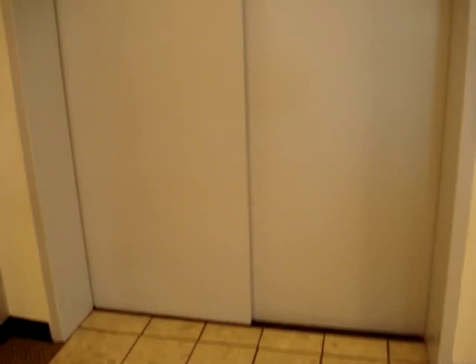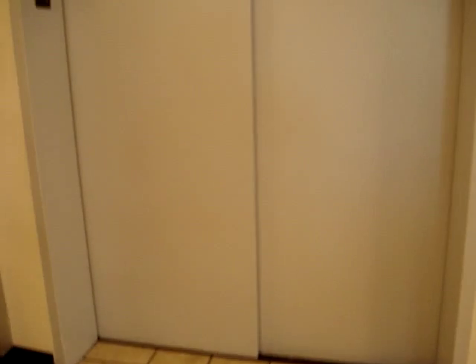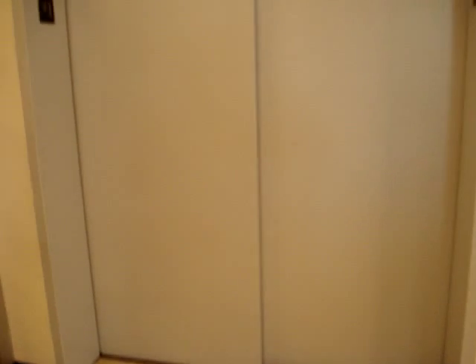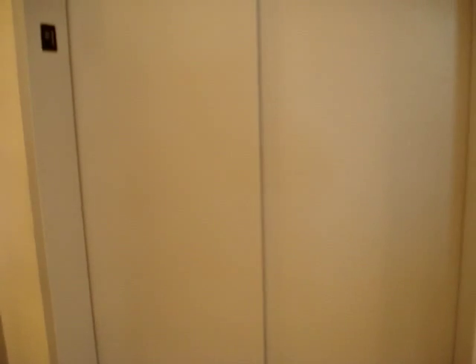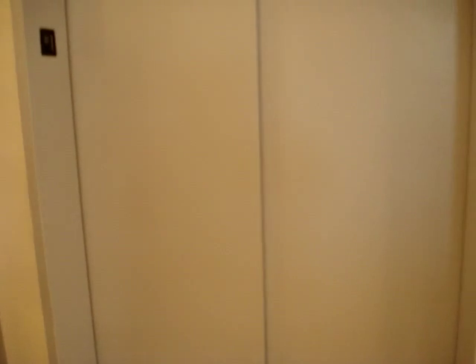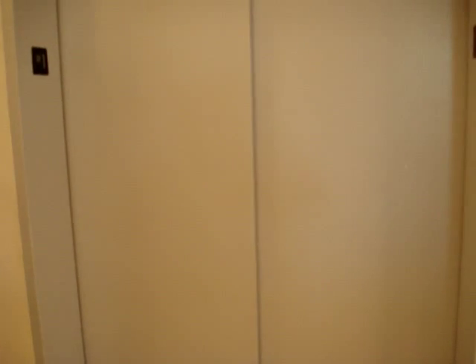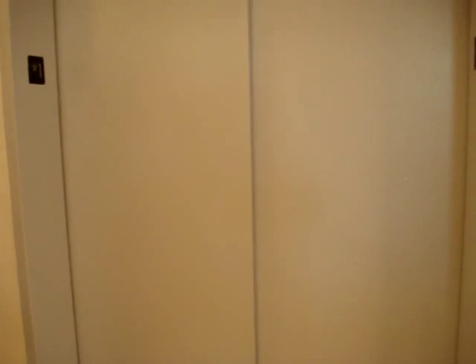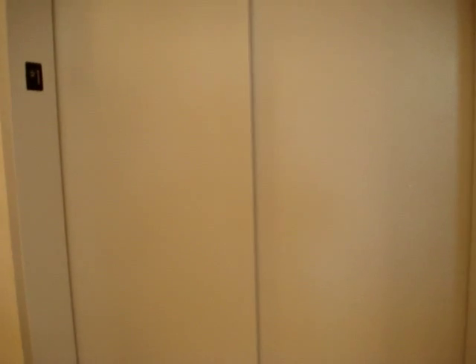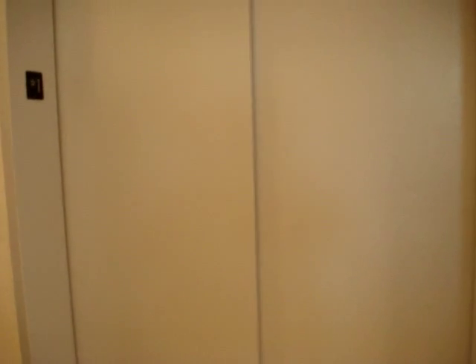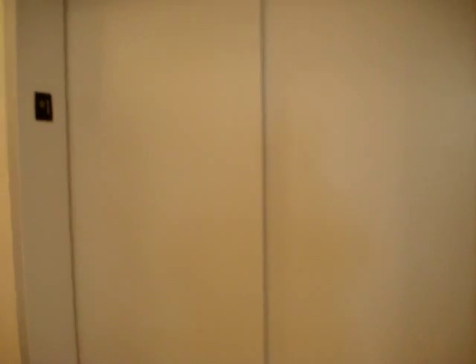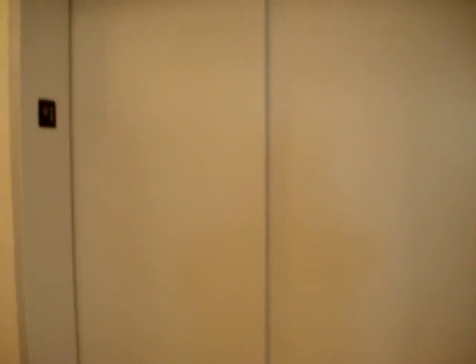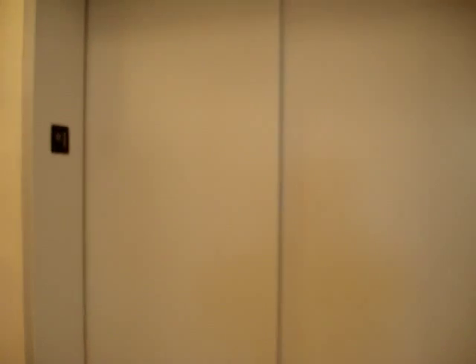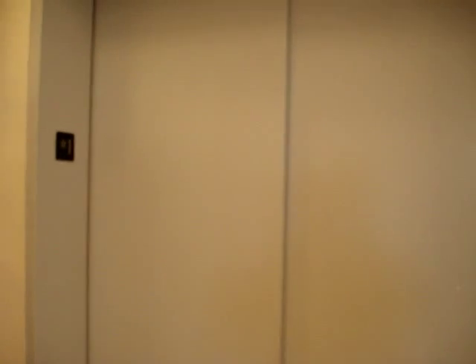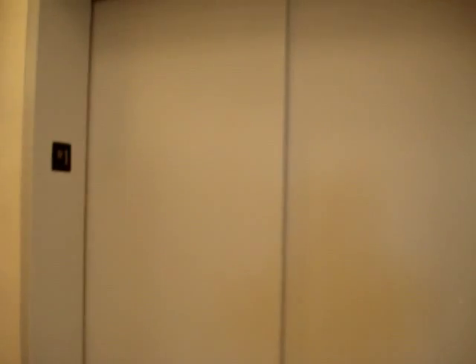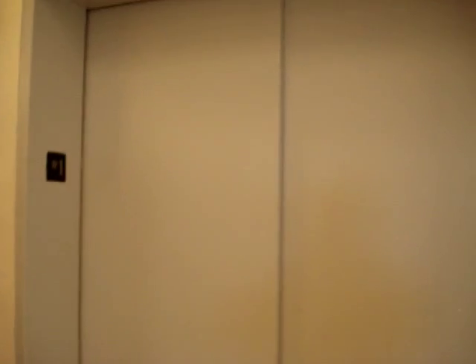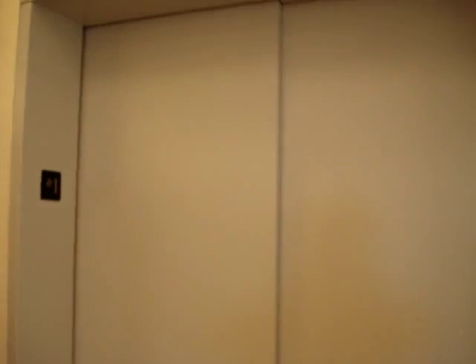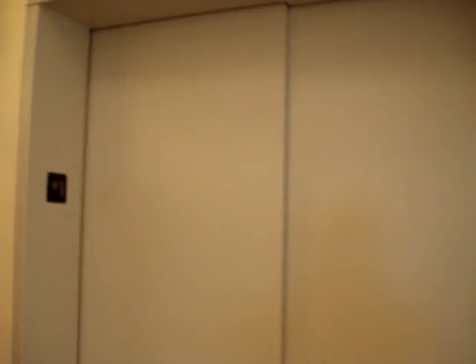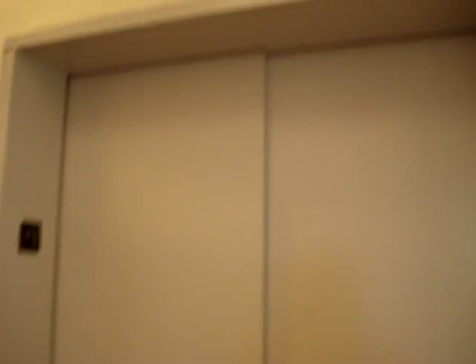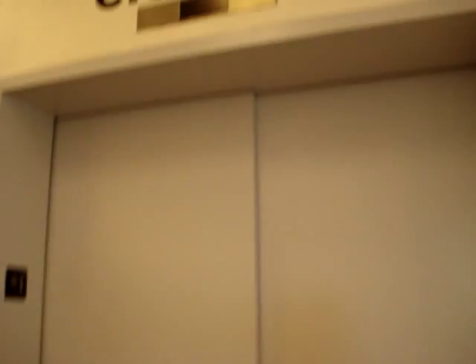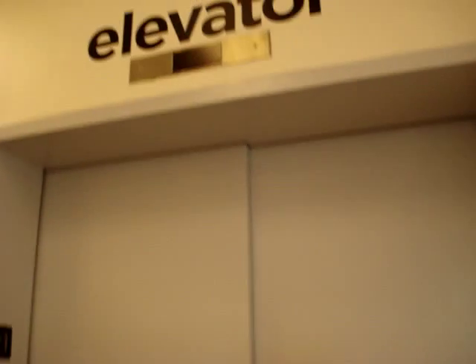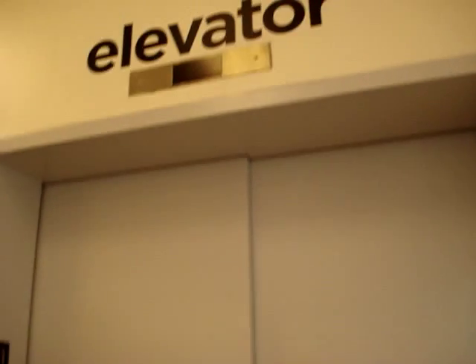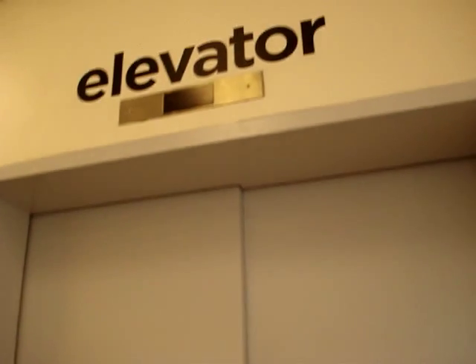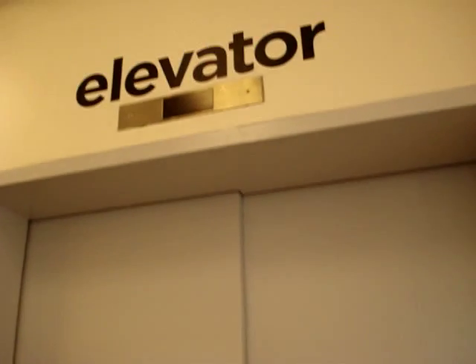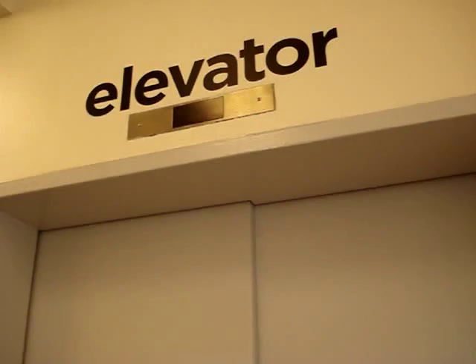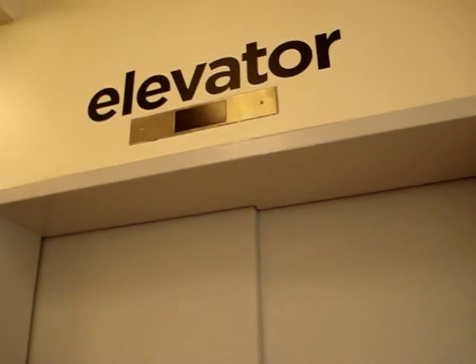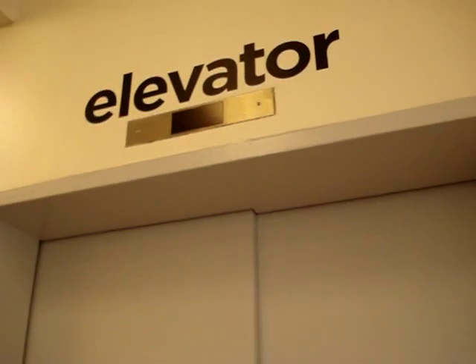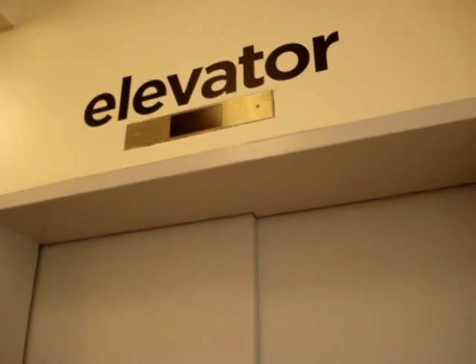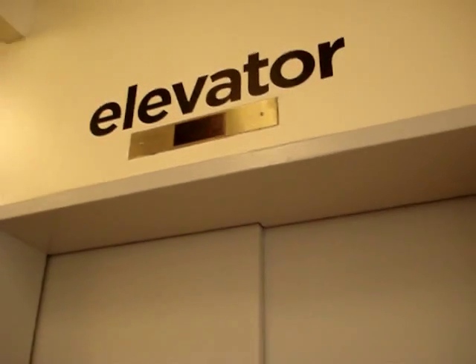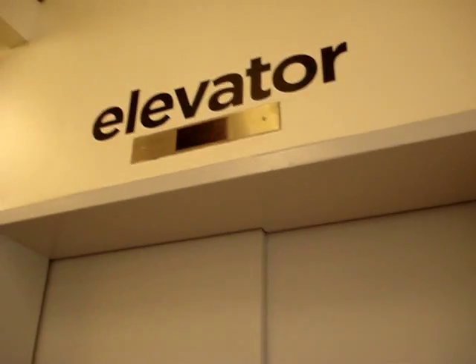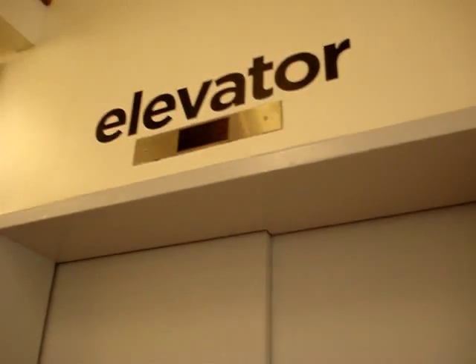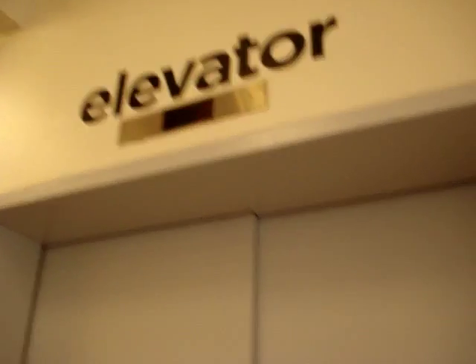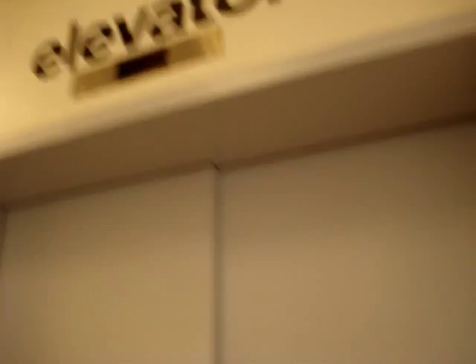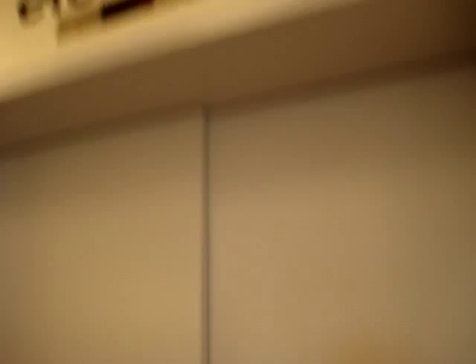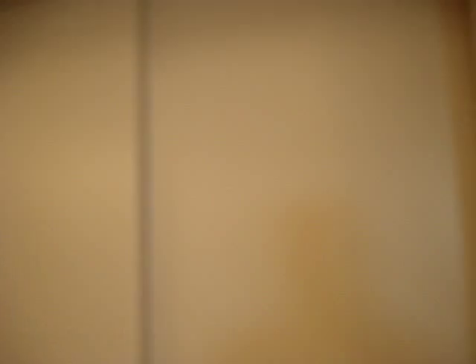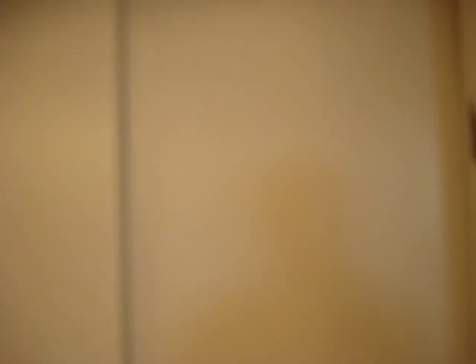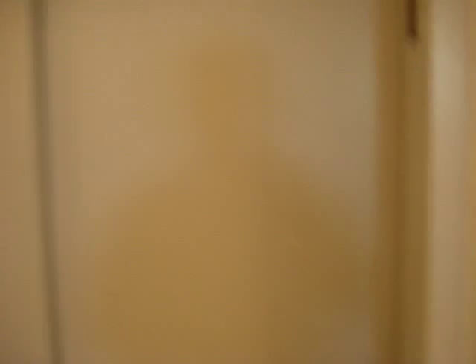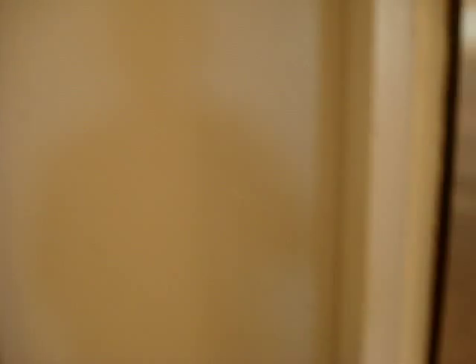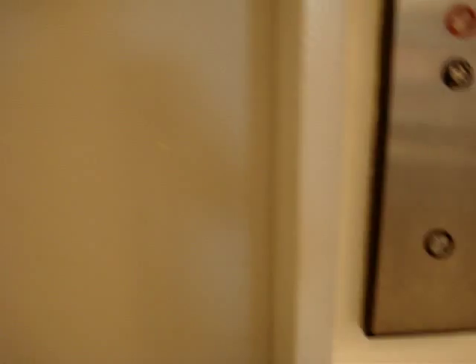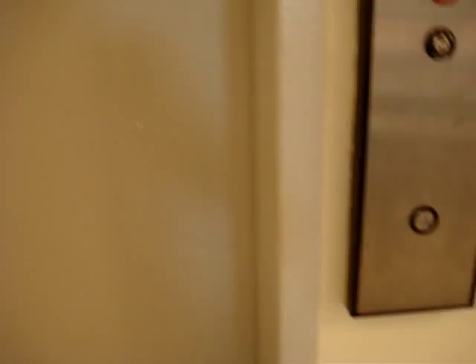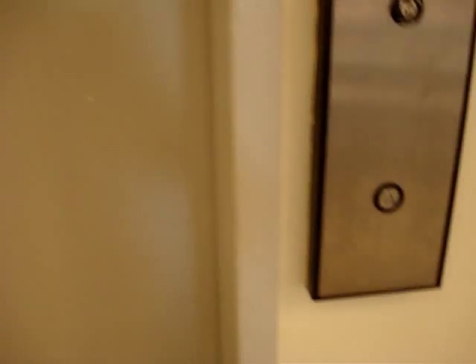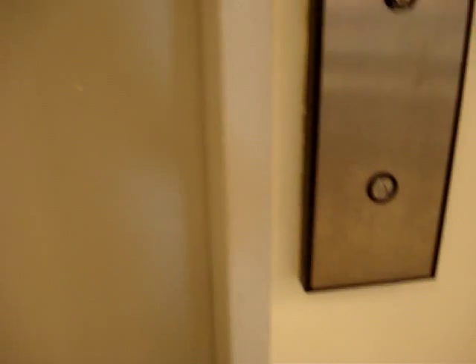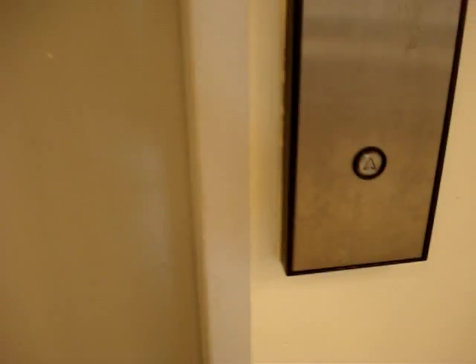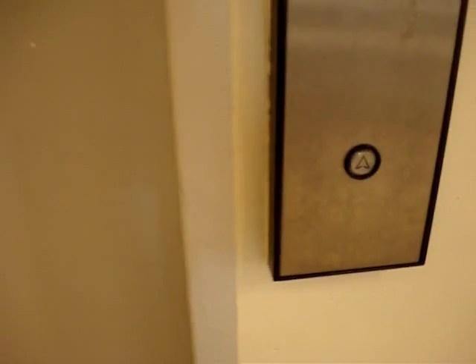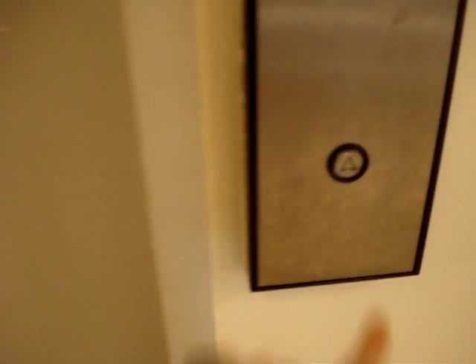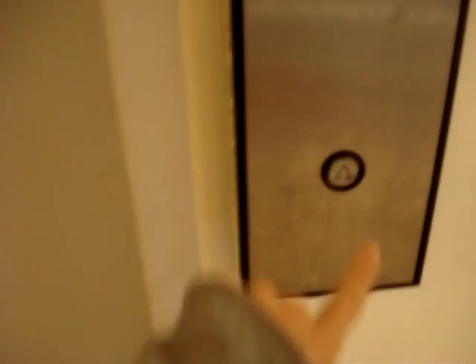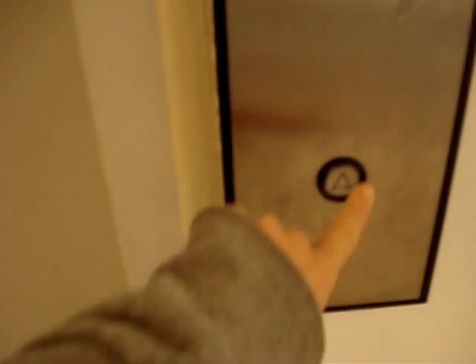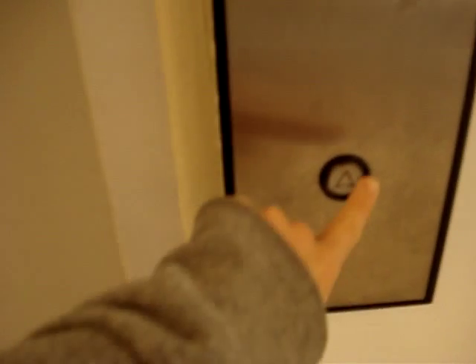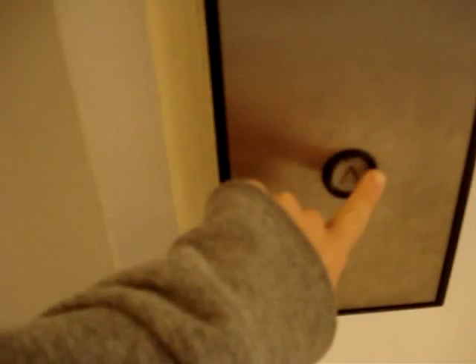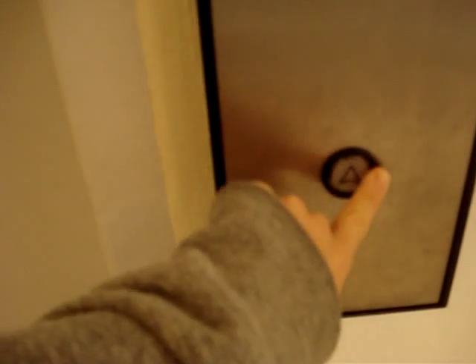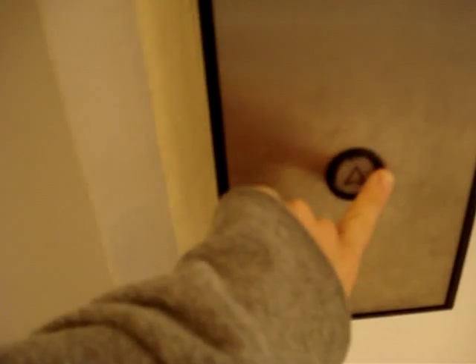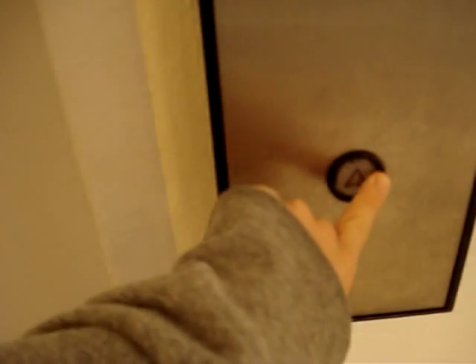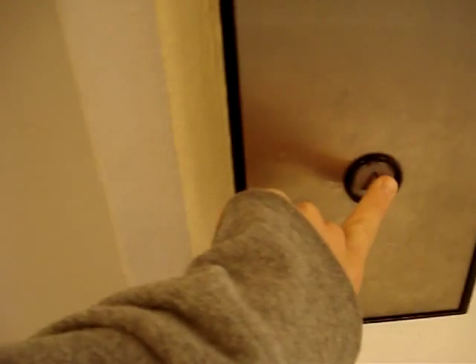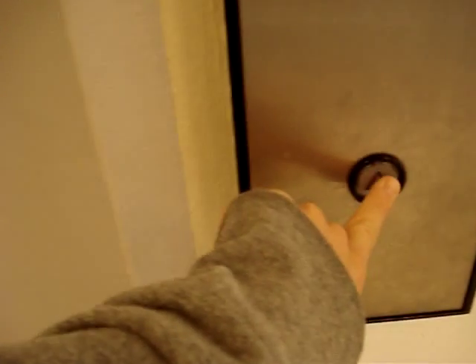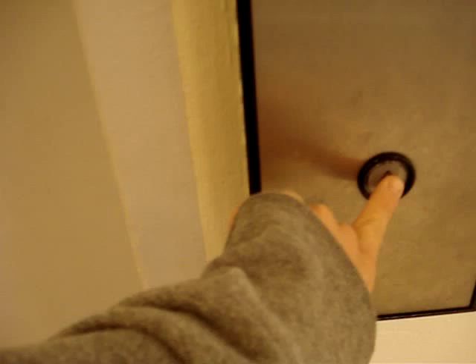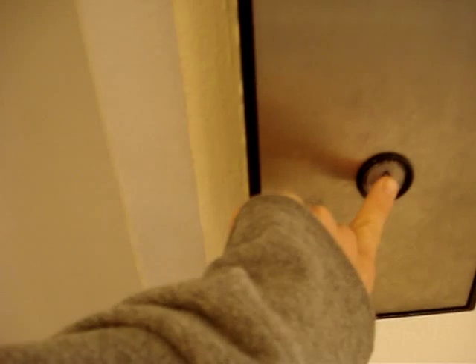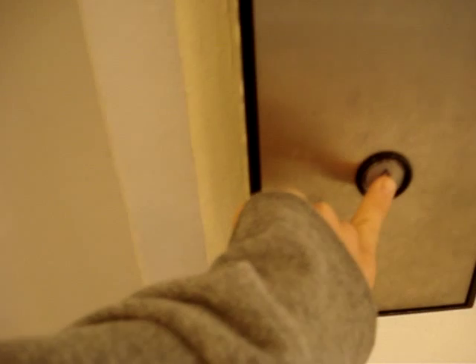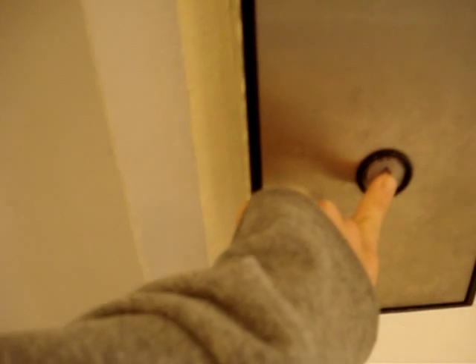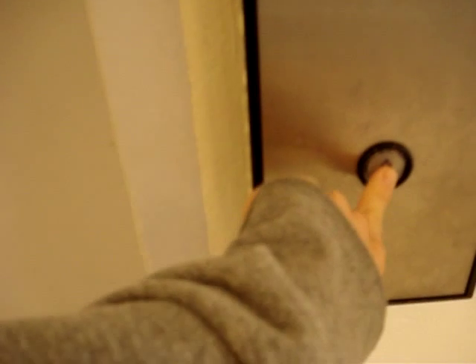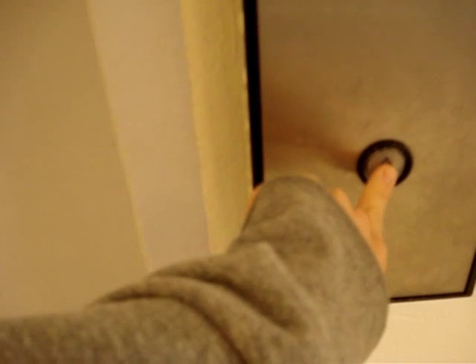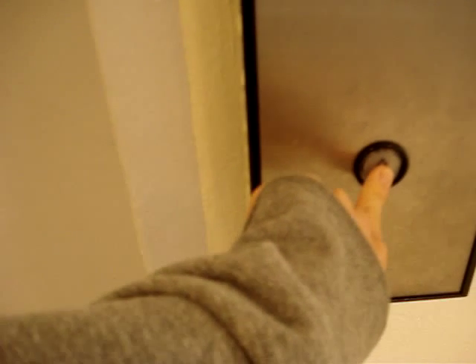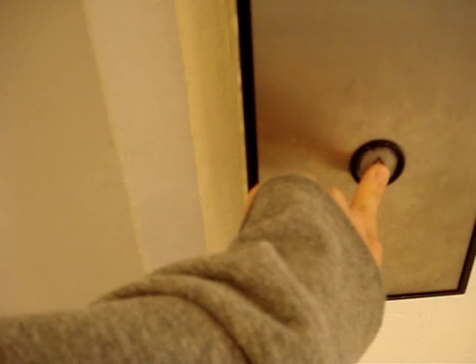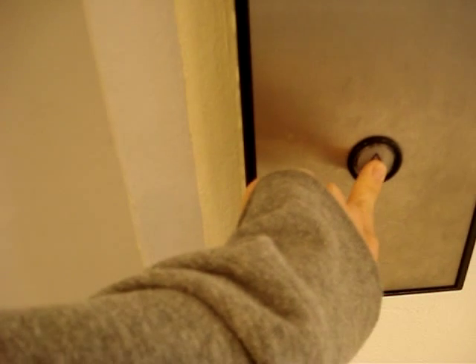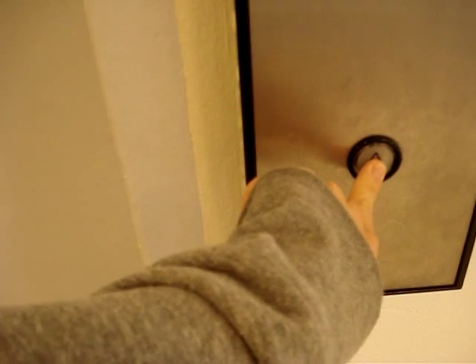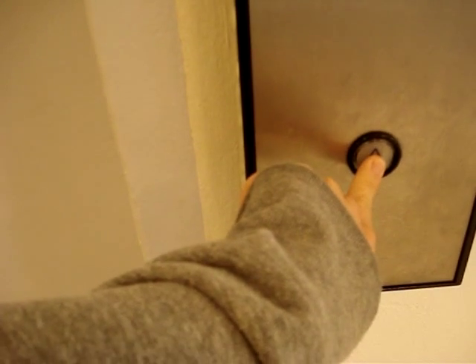Alright, here we come to the elevator at JCPenney, a Marlin Shopping Center in Houston, Texas.